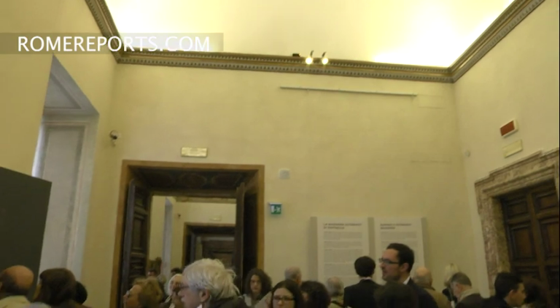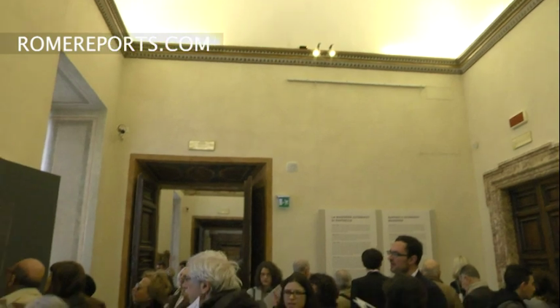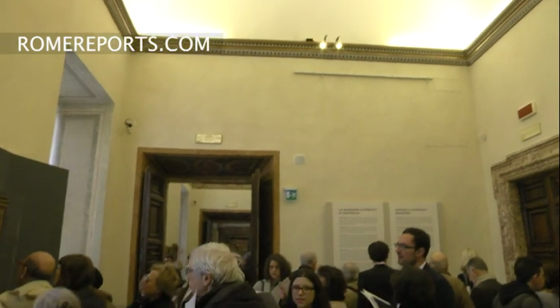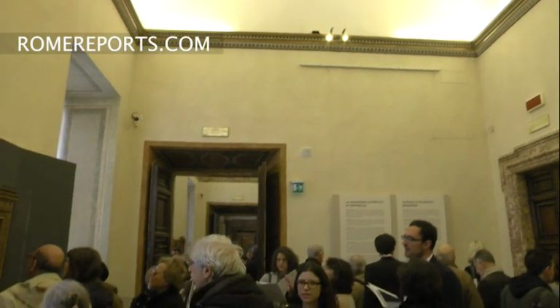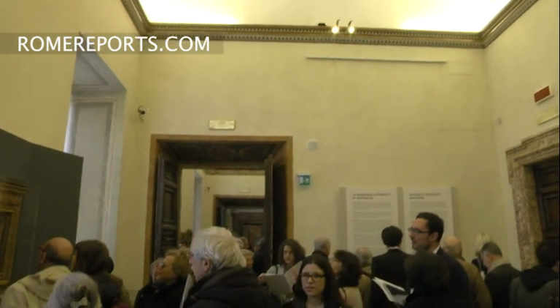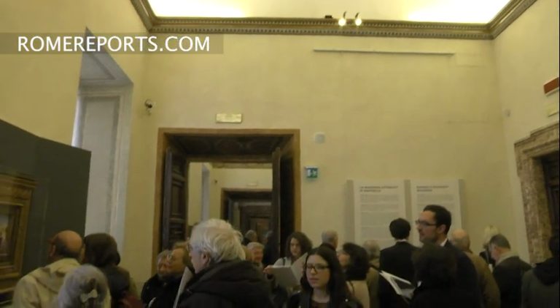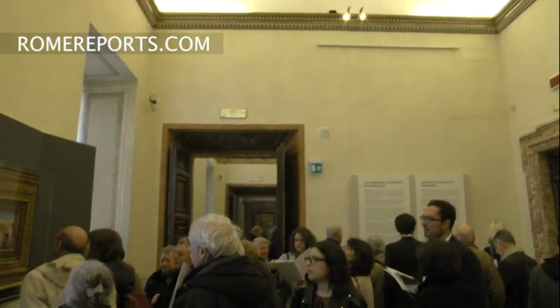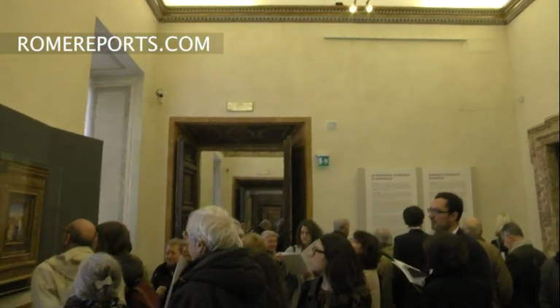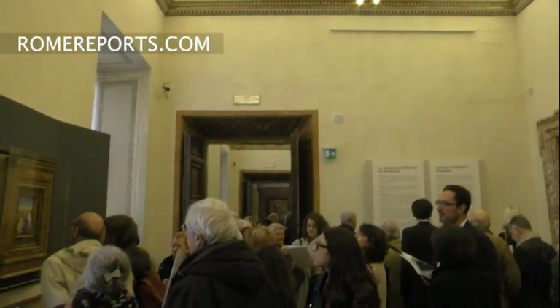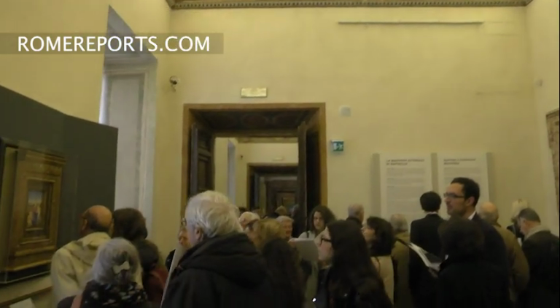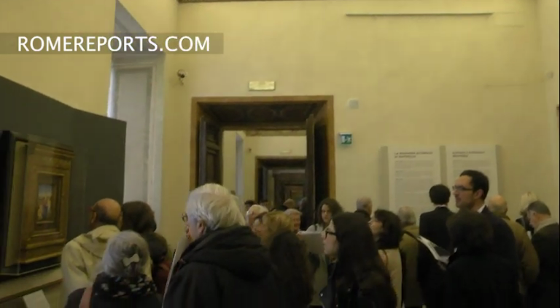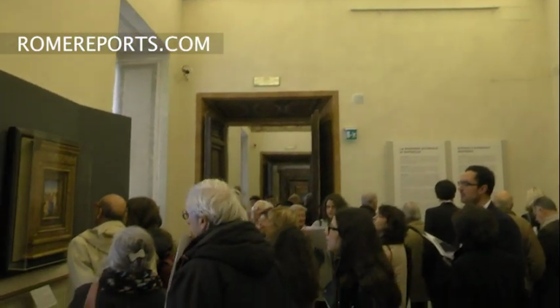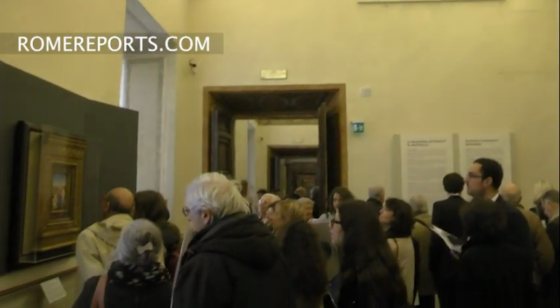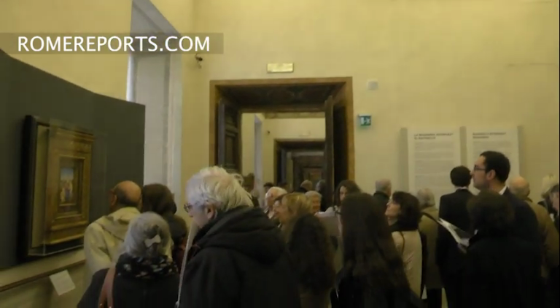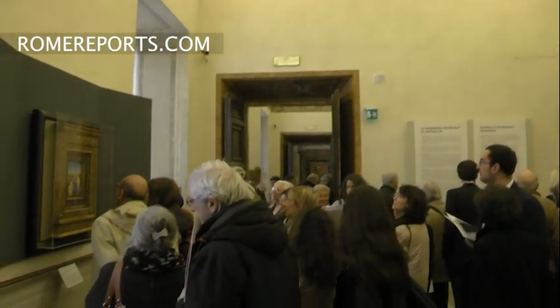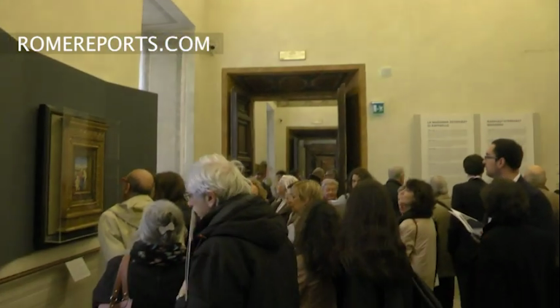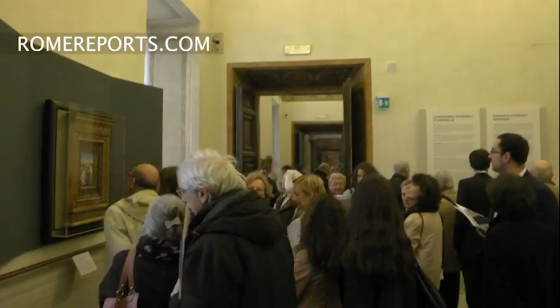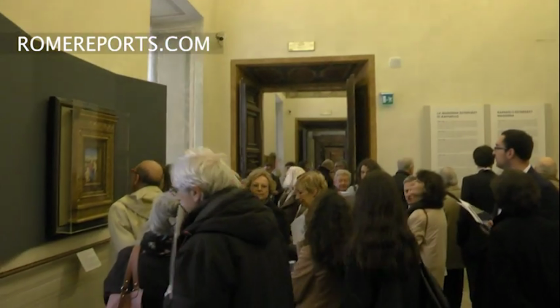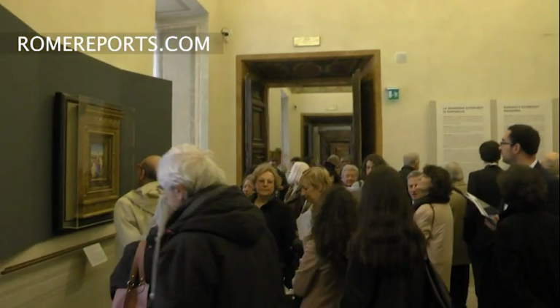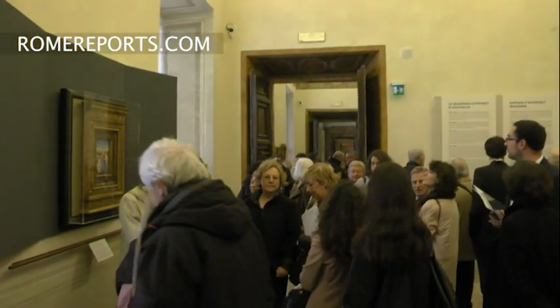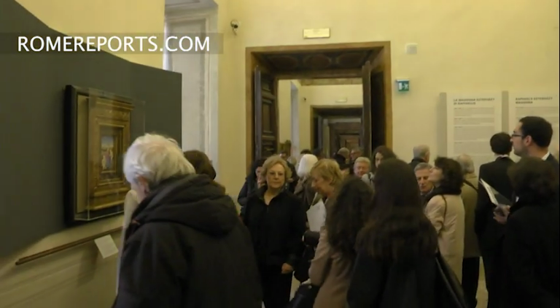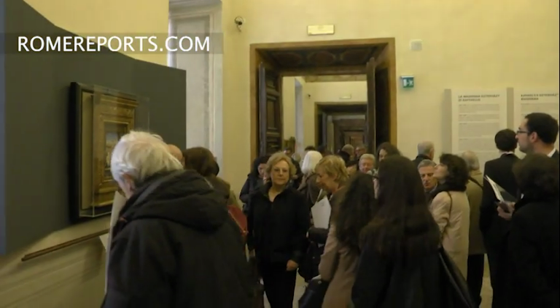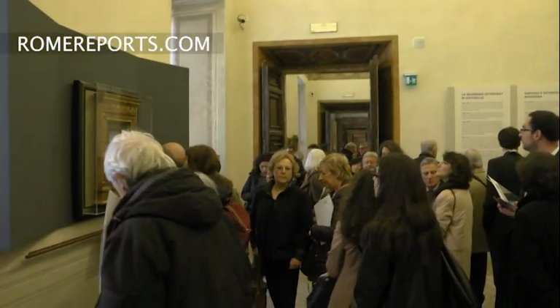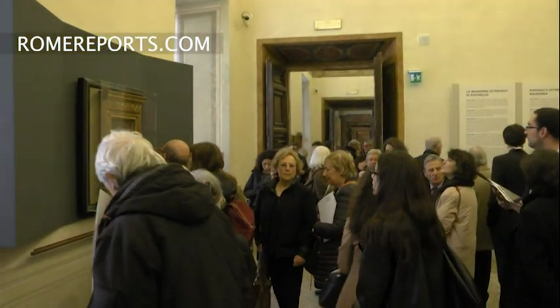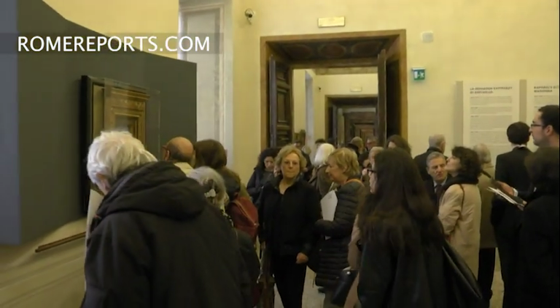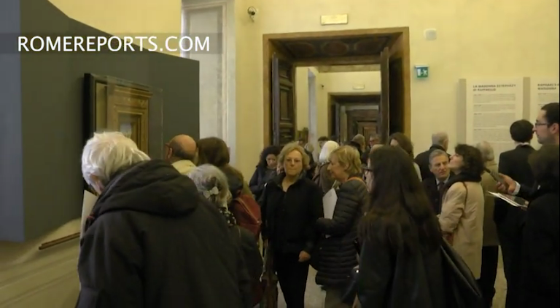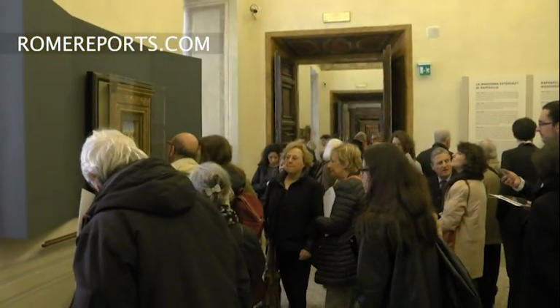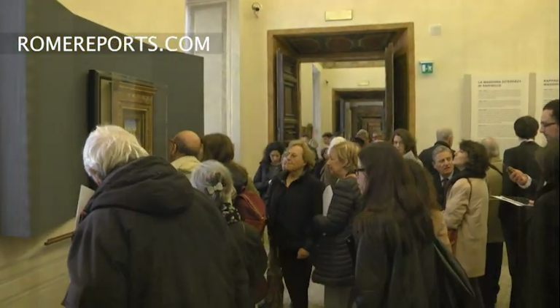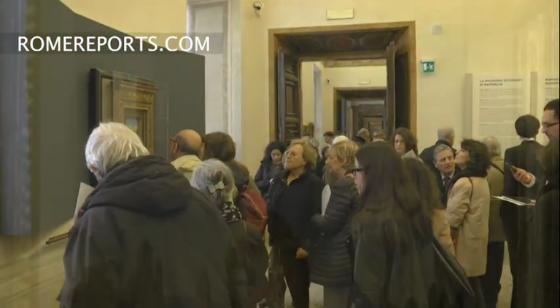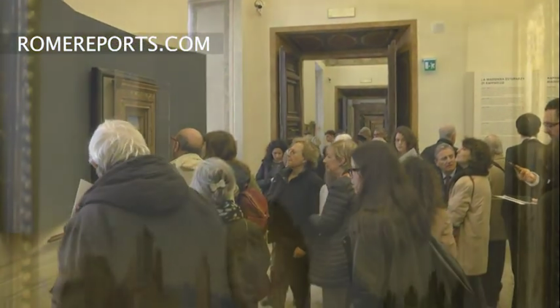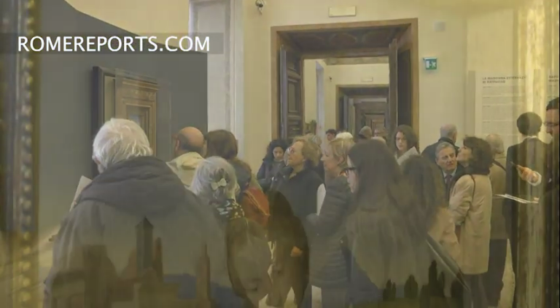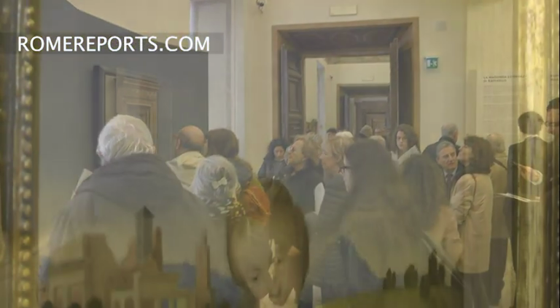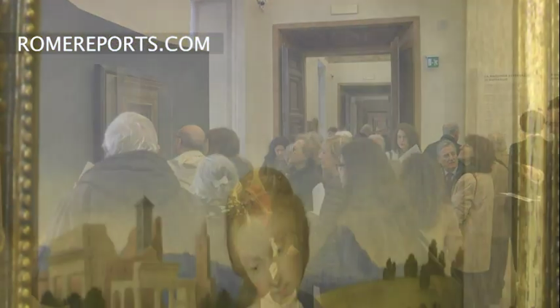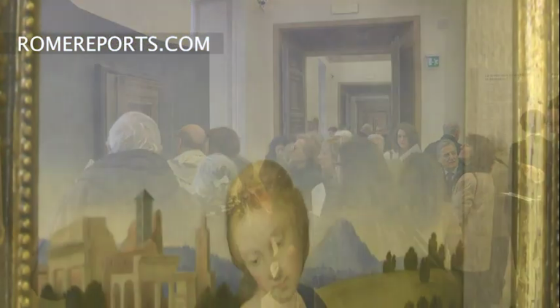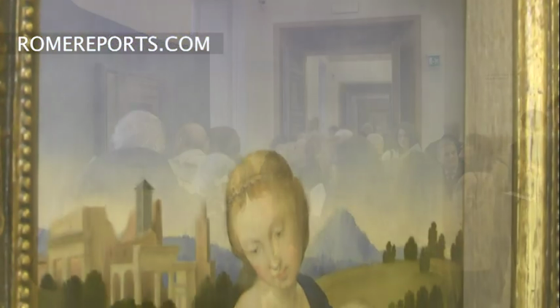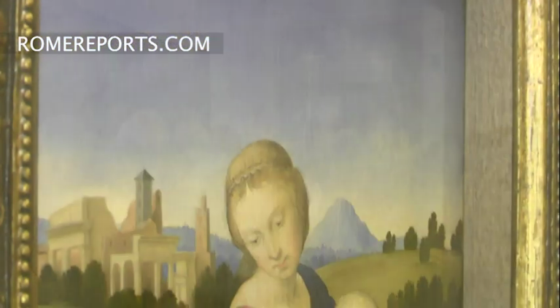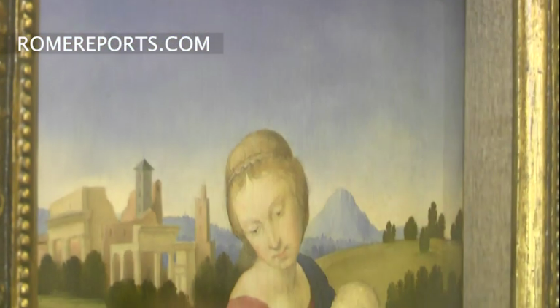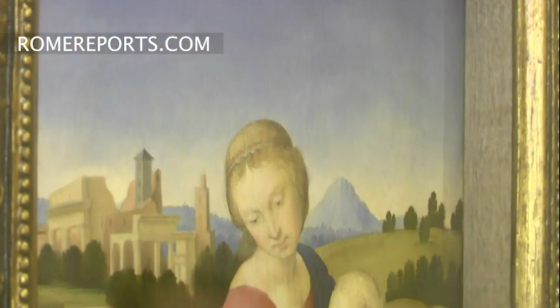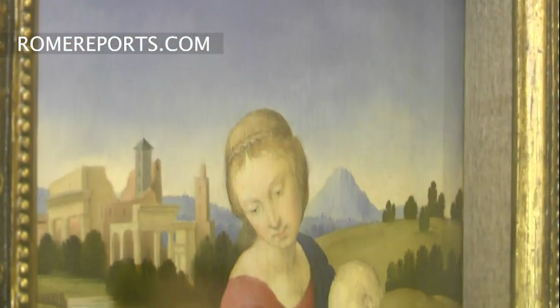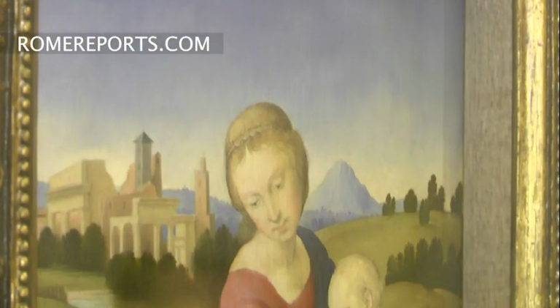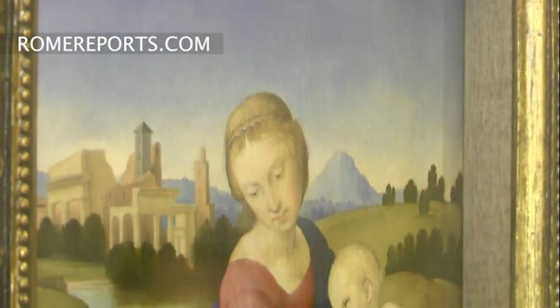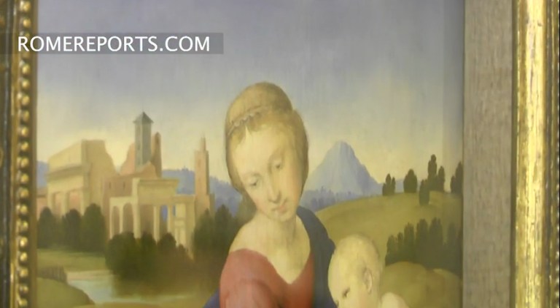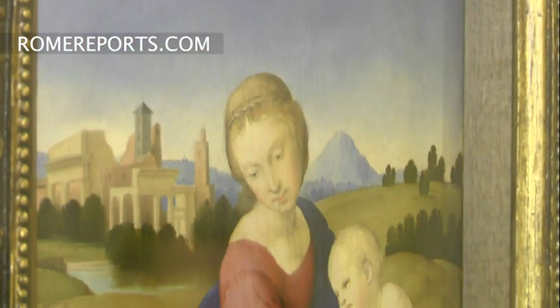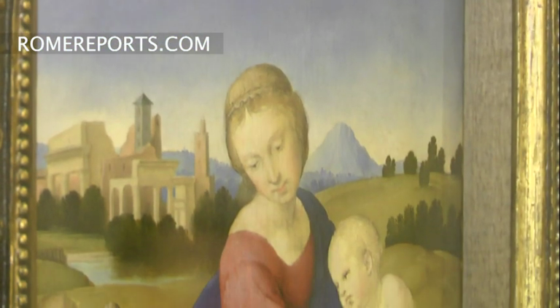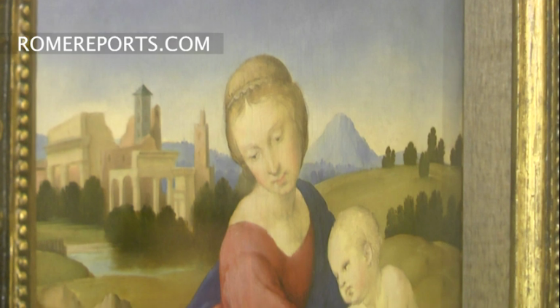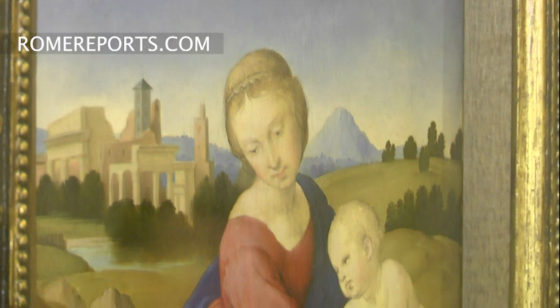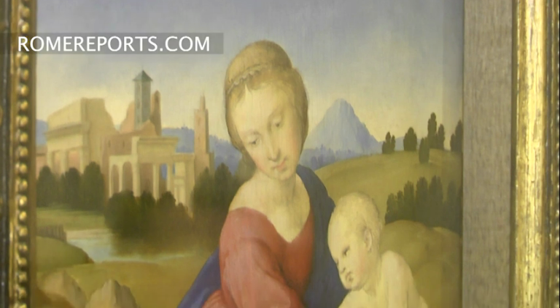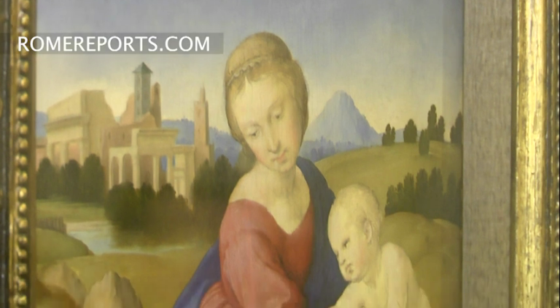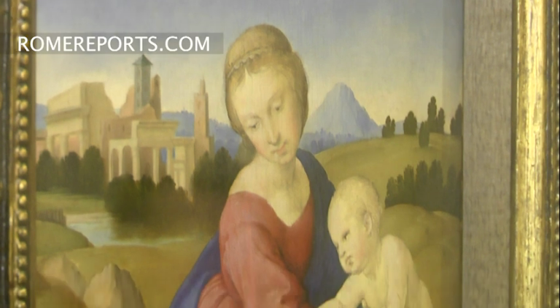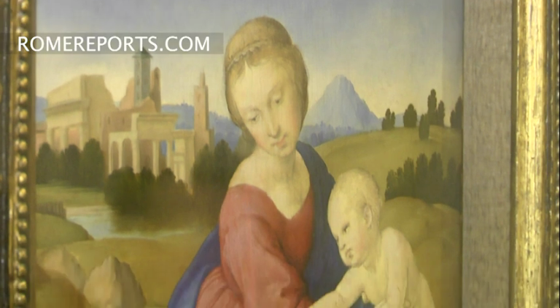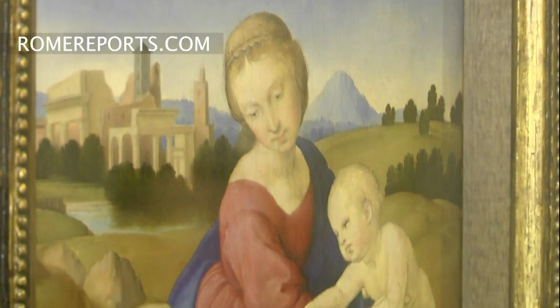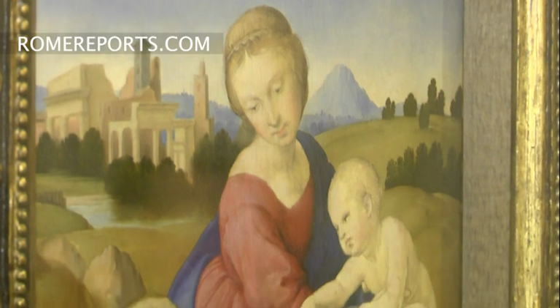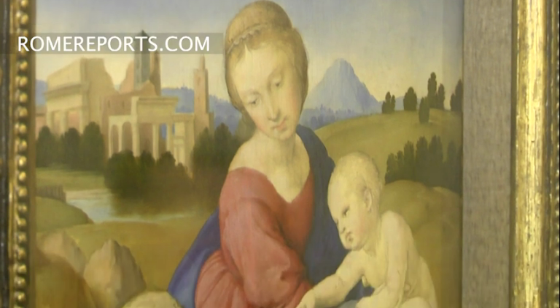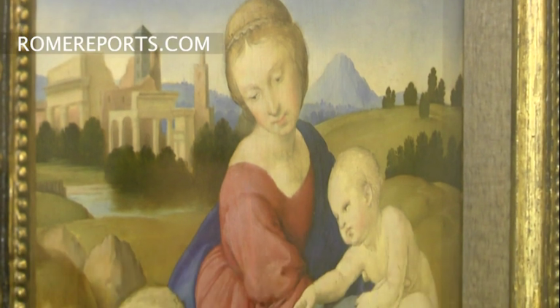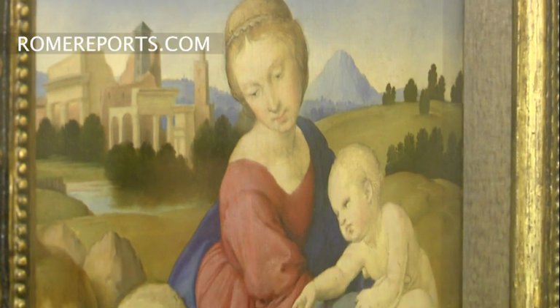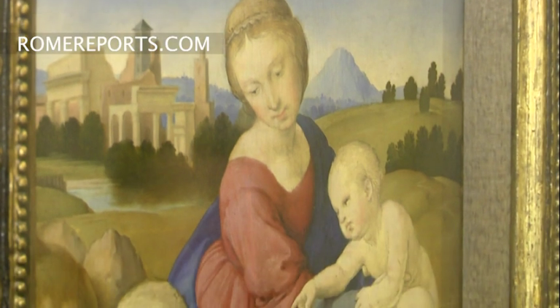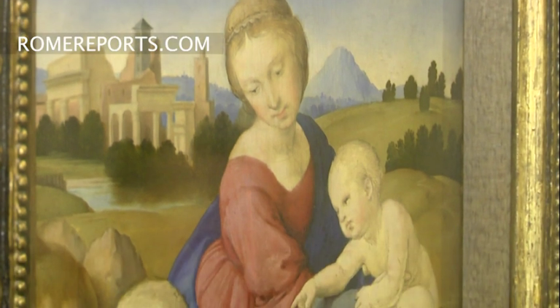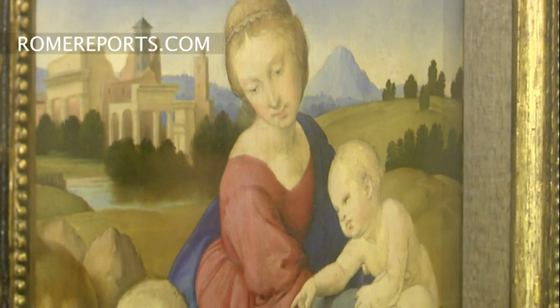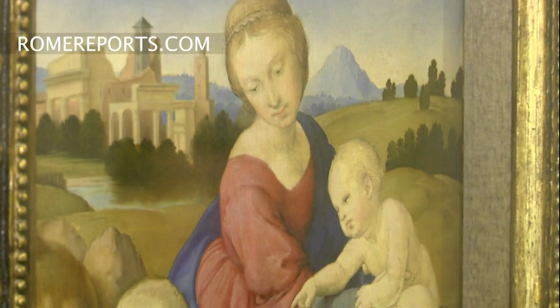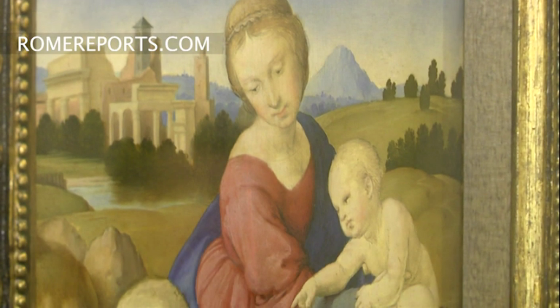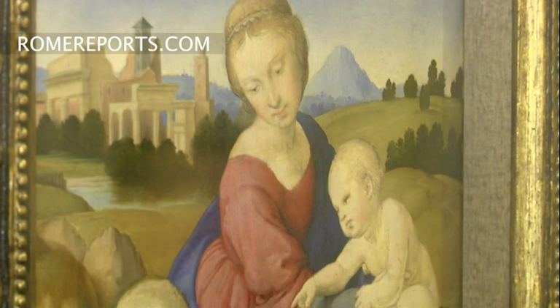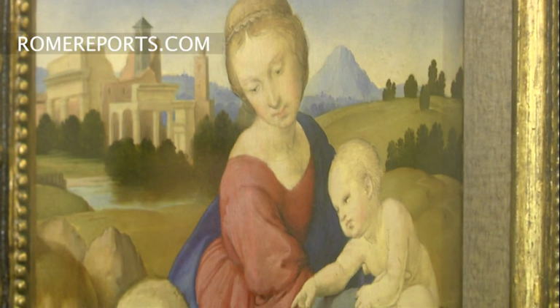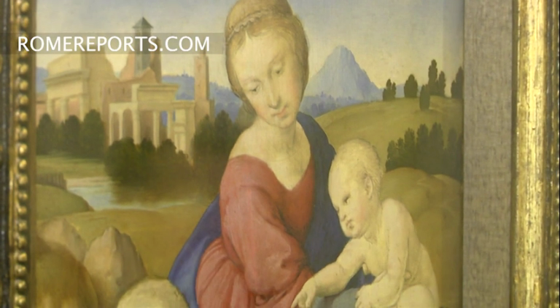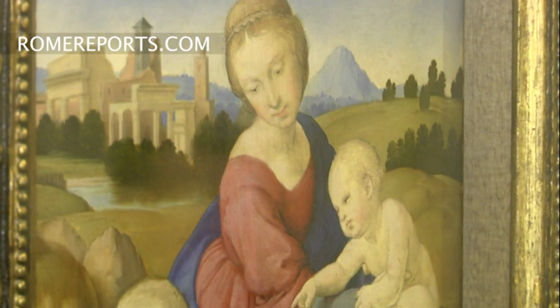The painting was stolen in 1983 and found a few weeks later in a Greek monastery. Now it returns to Rome, the city where it was completed.